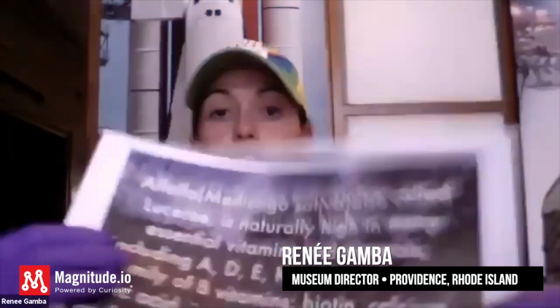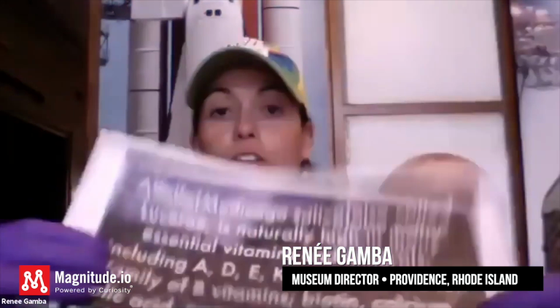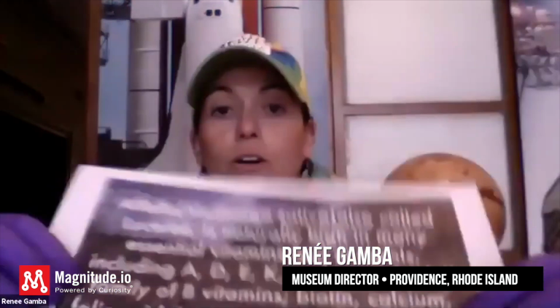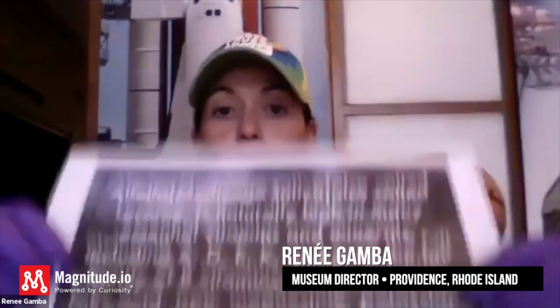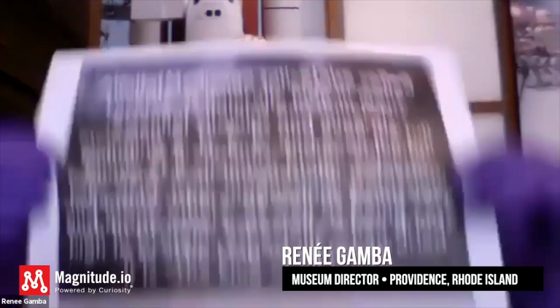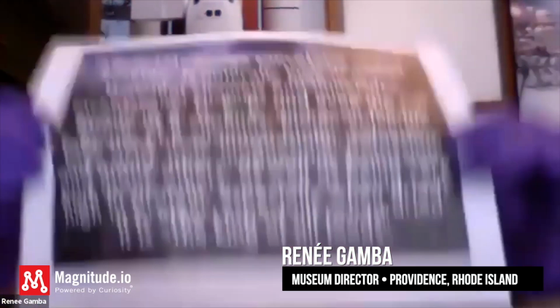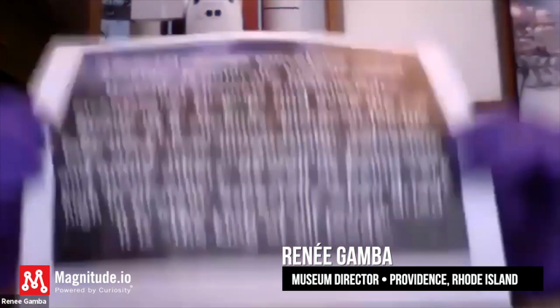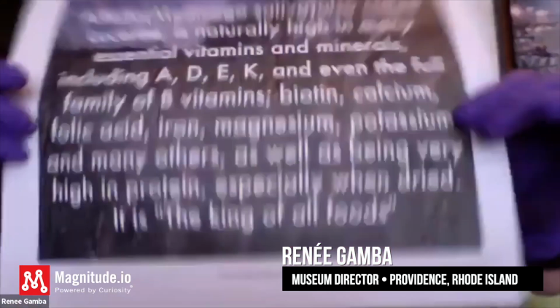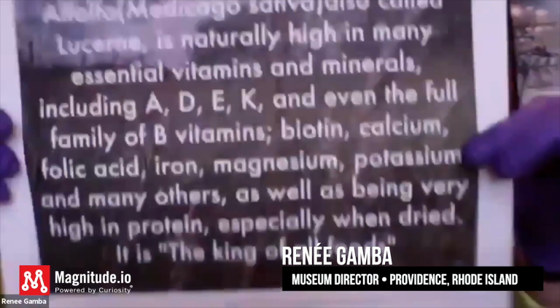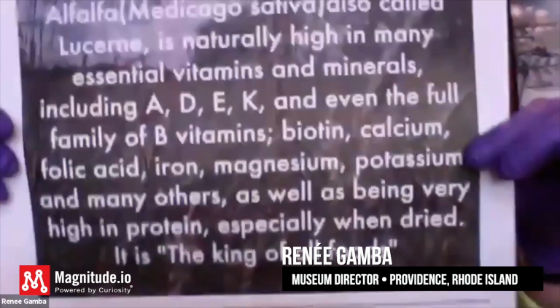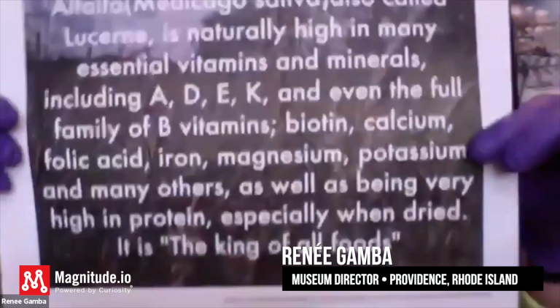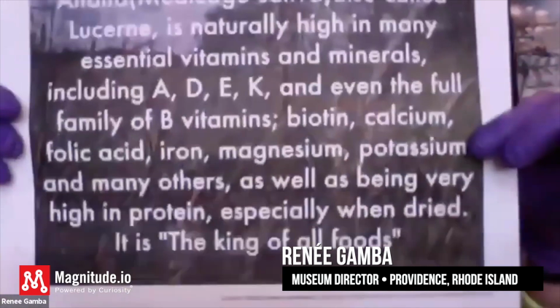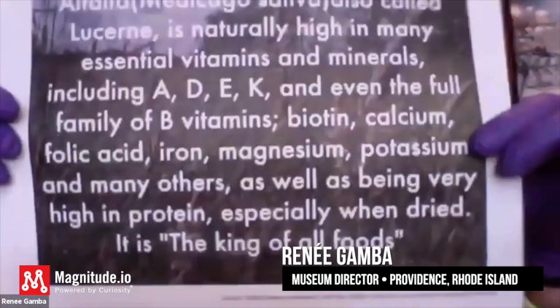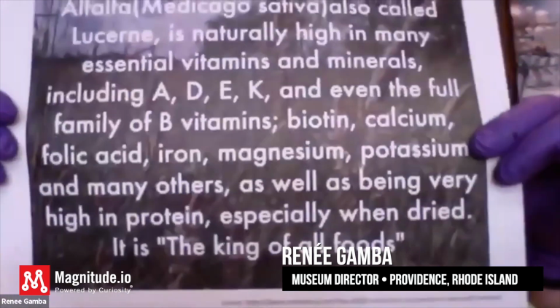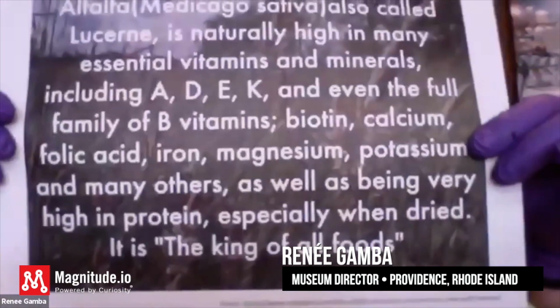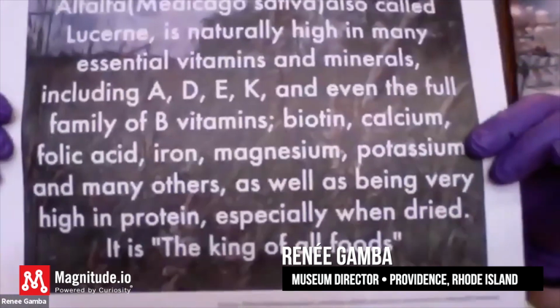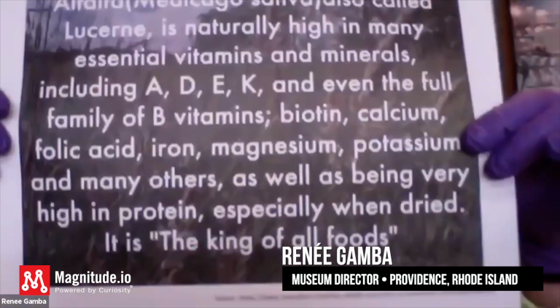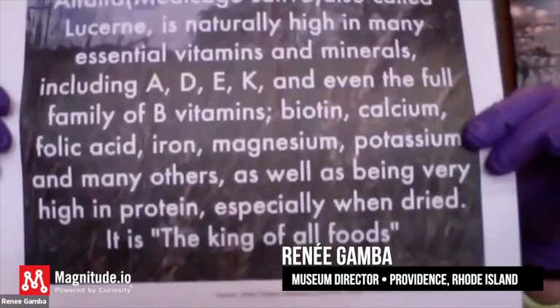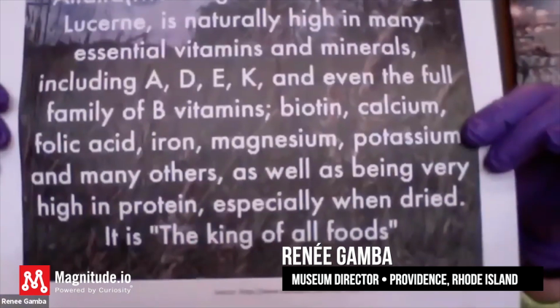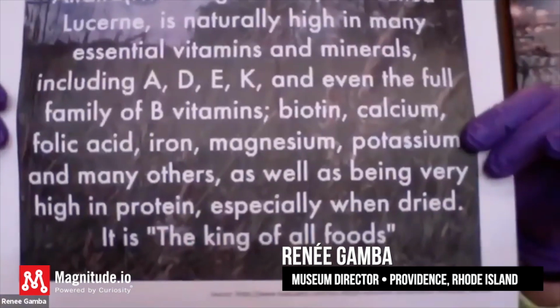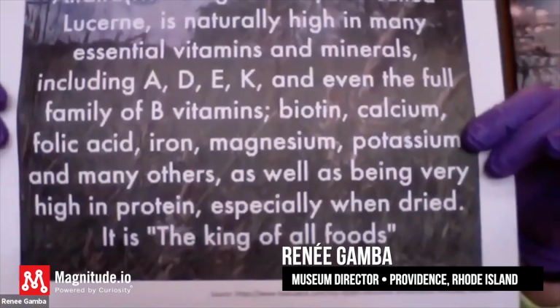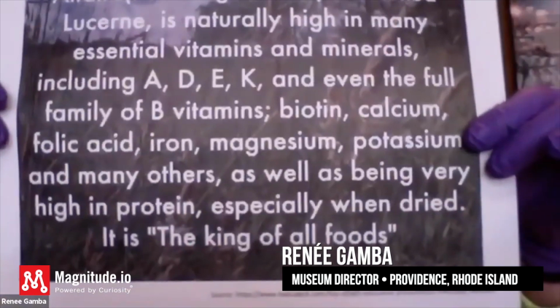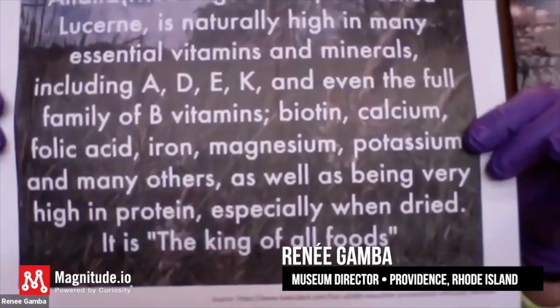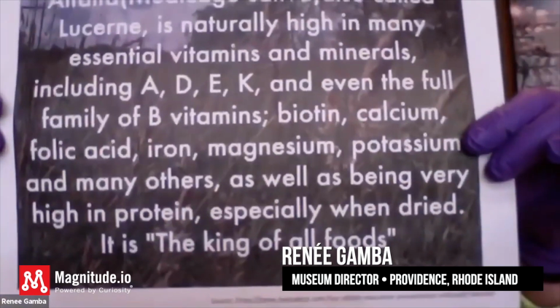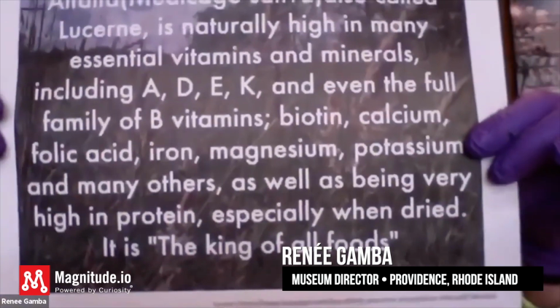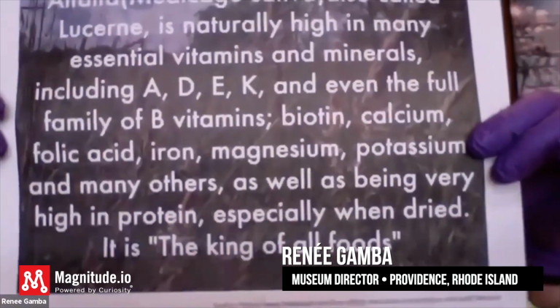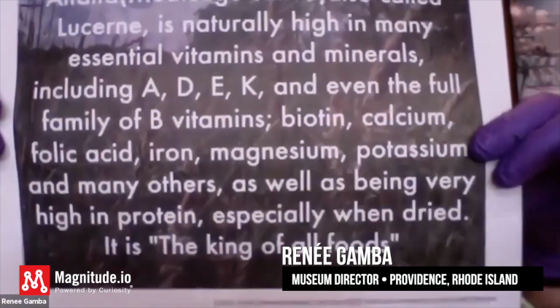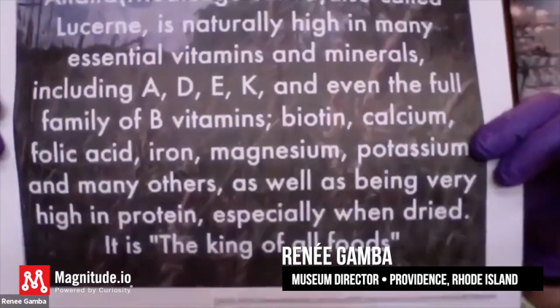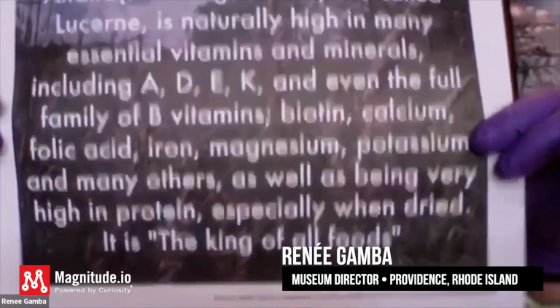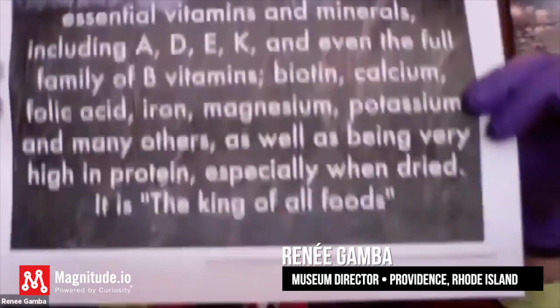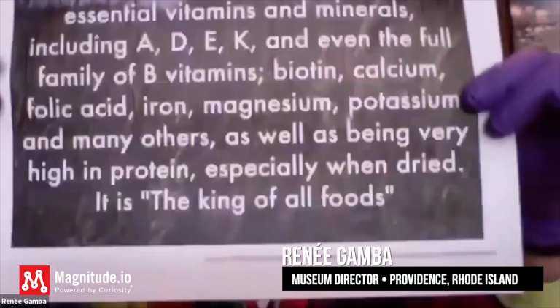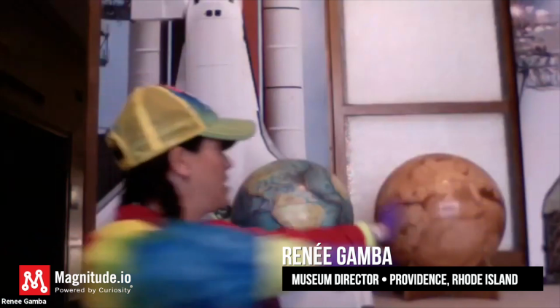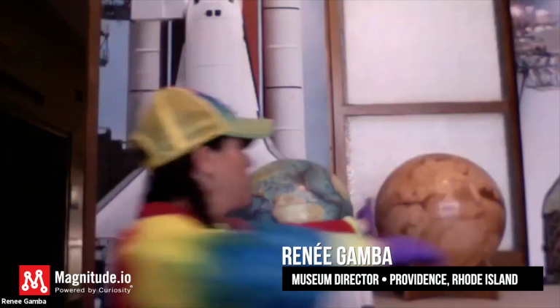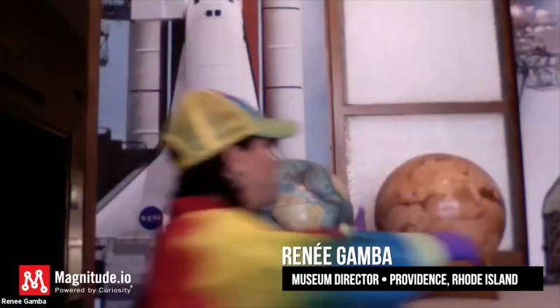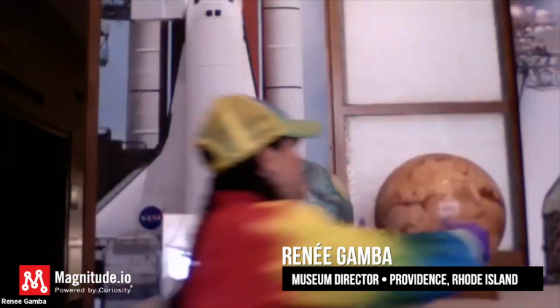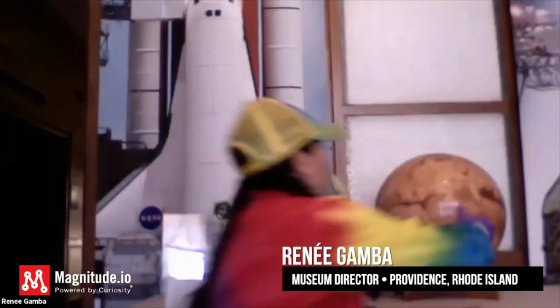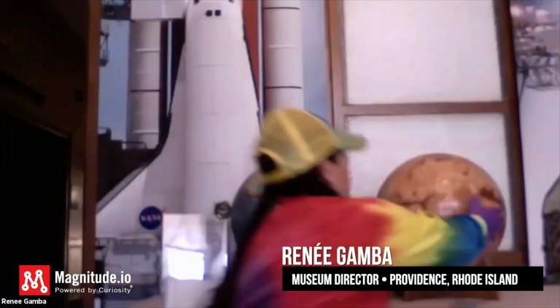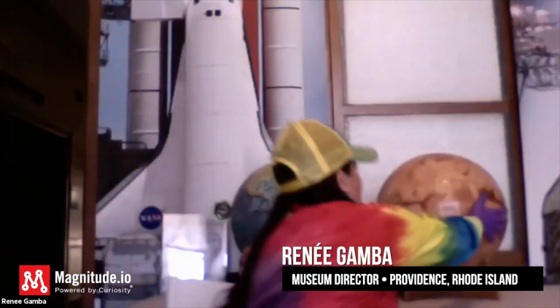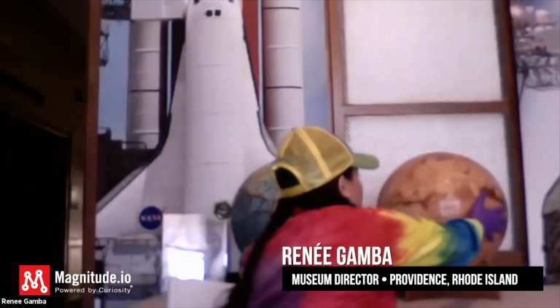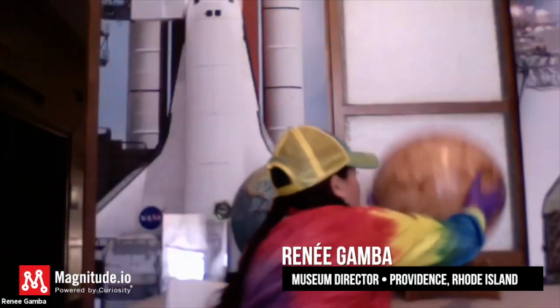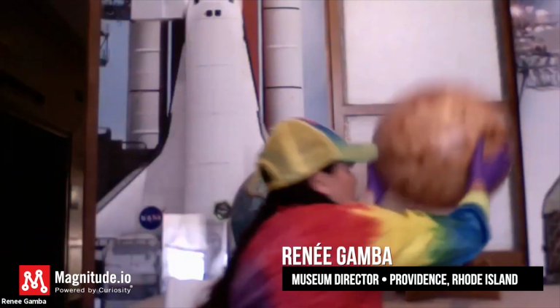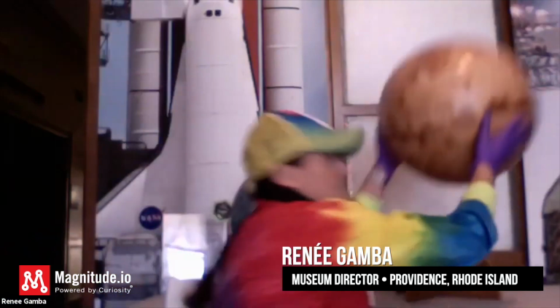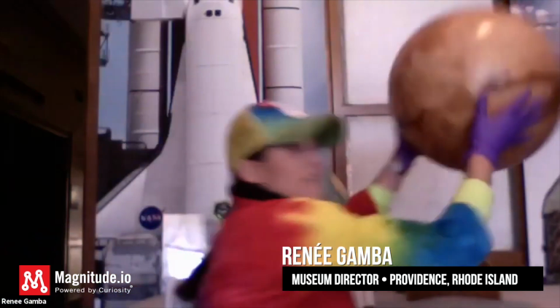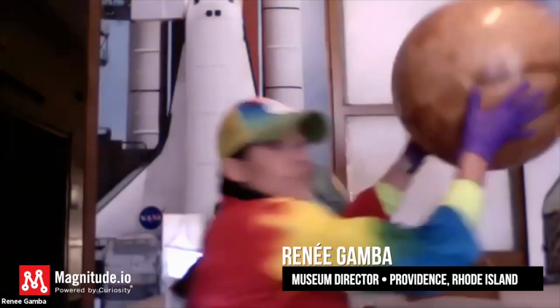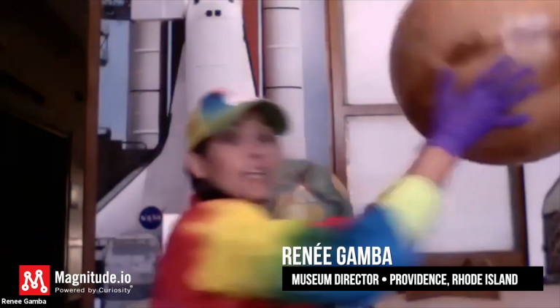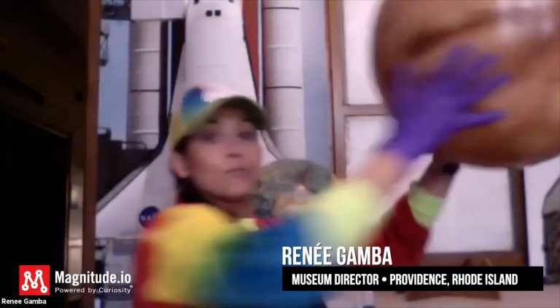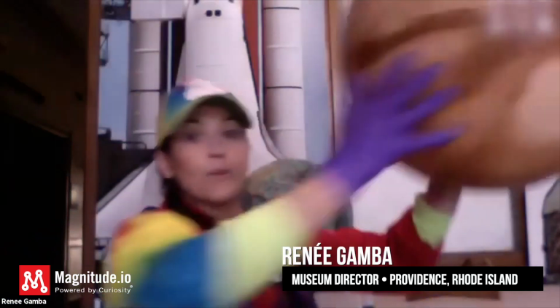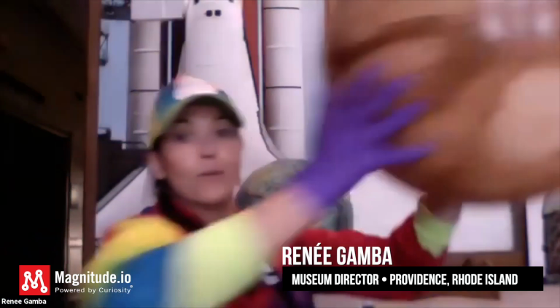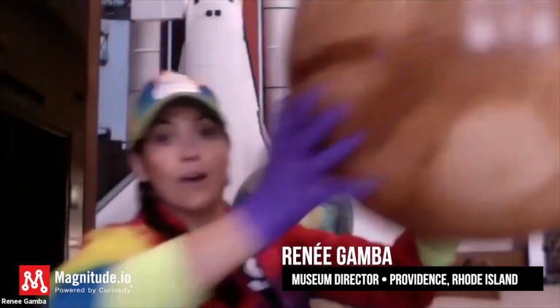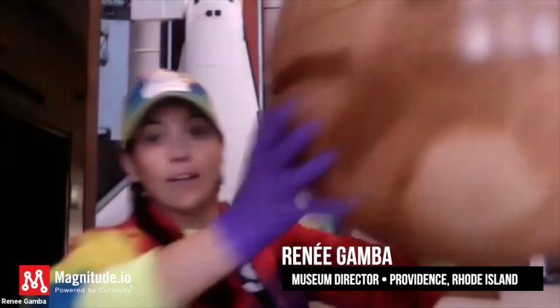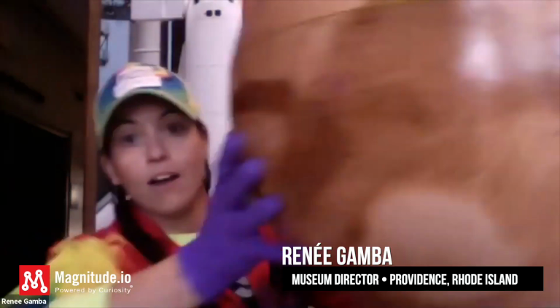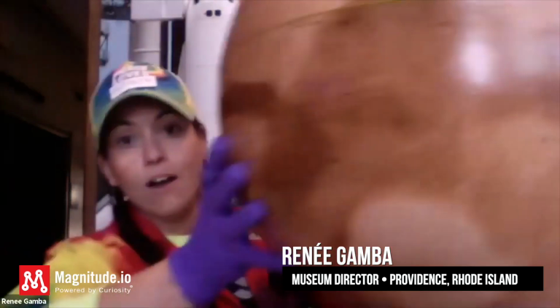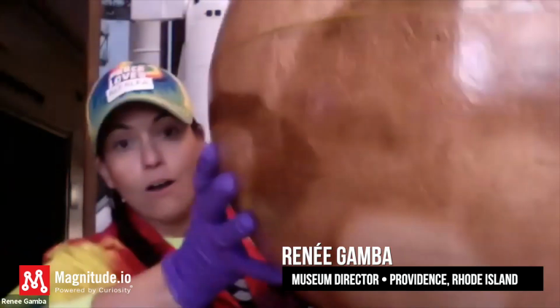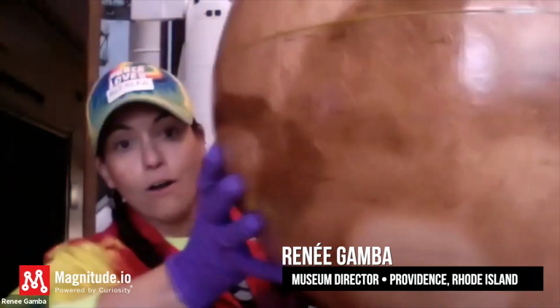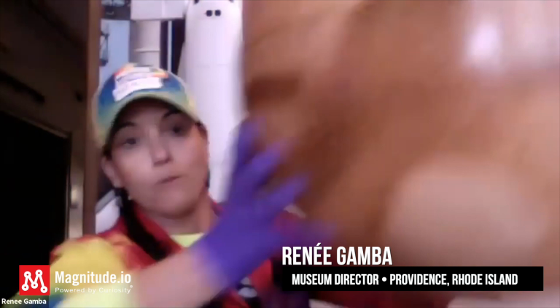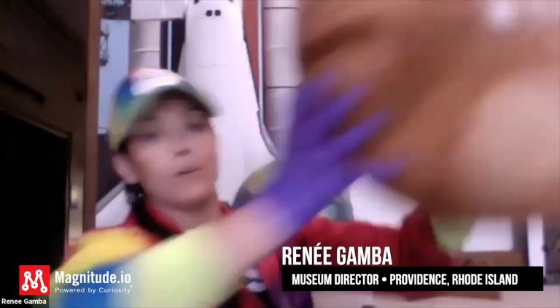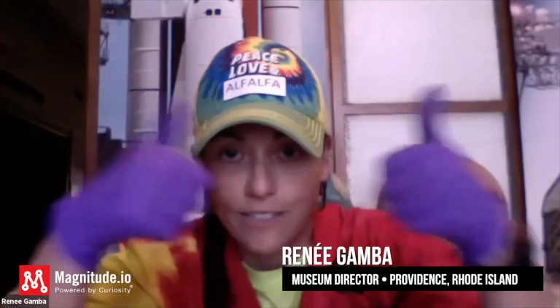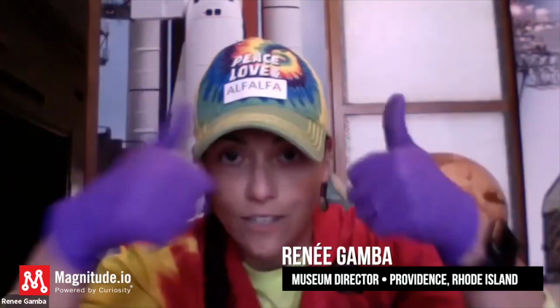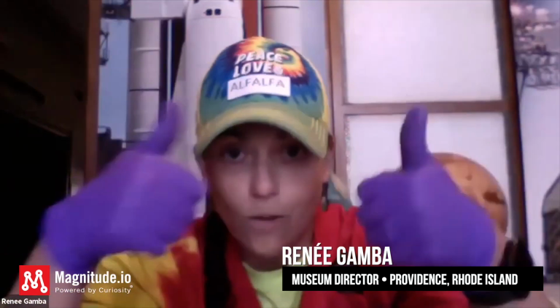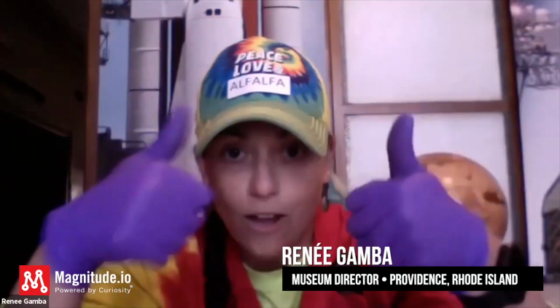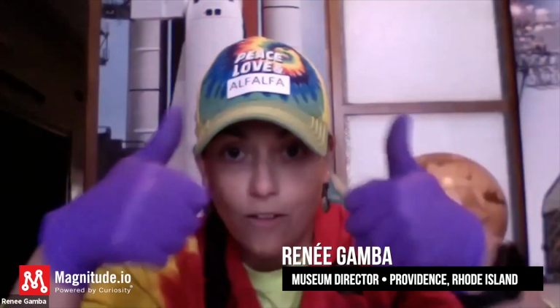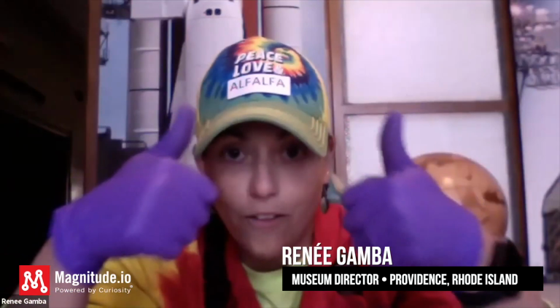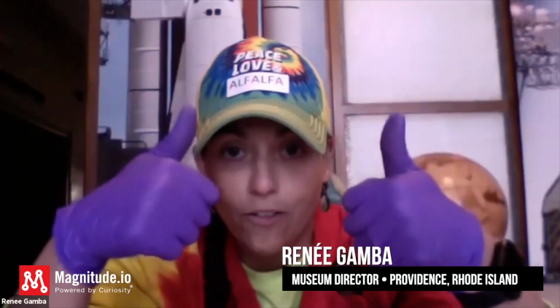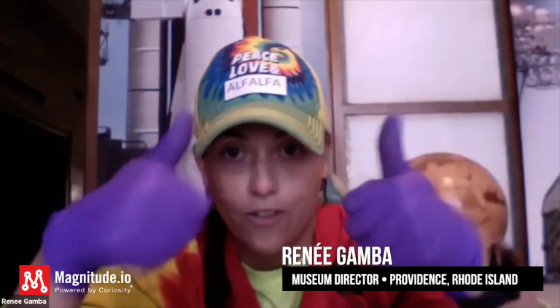I'm just going to show you this — it's the king of all foods. Yes! Mars! That's where we want to go! Go alfalfa!